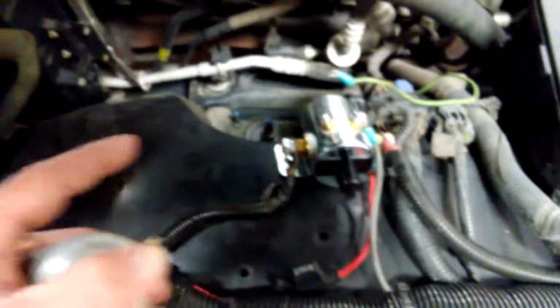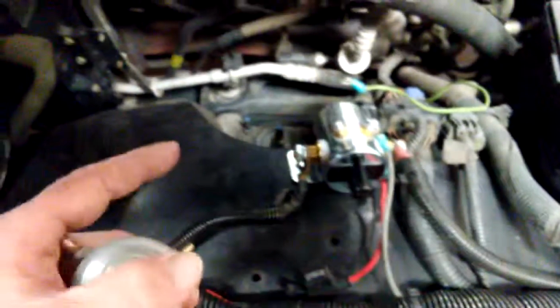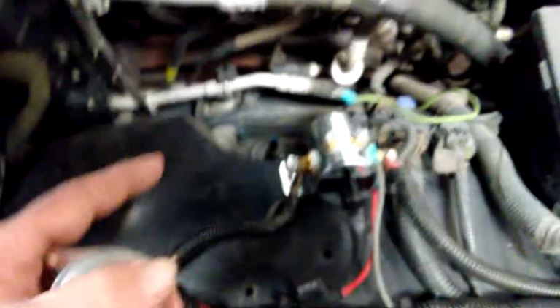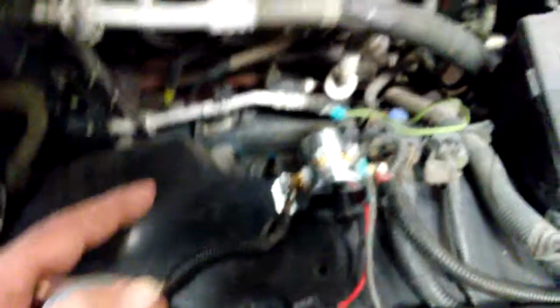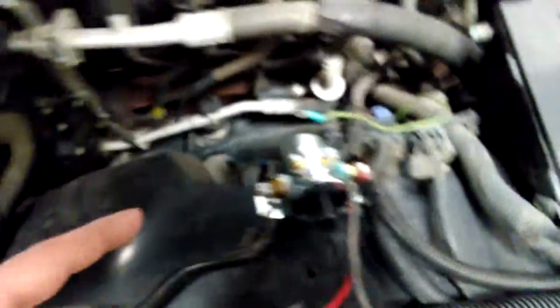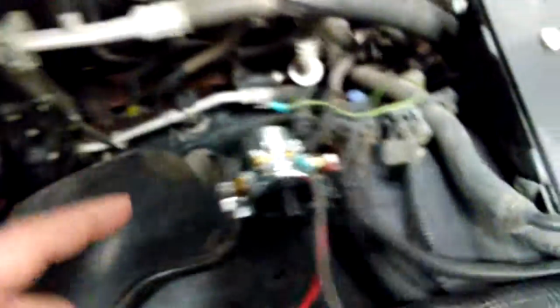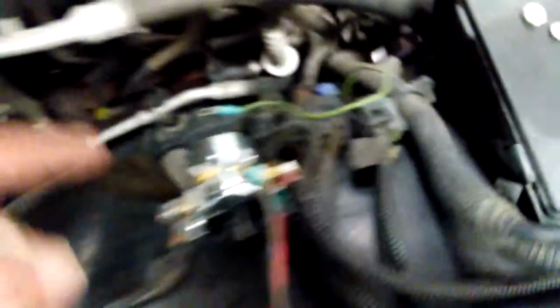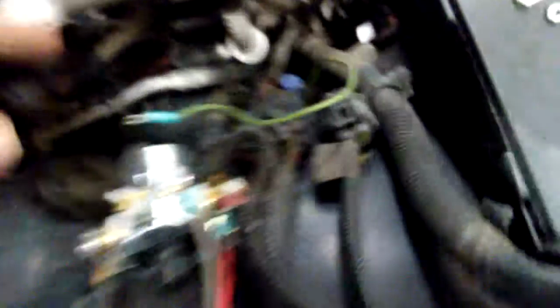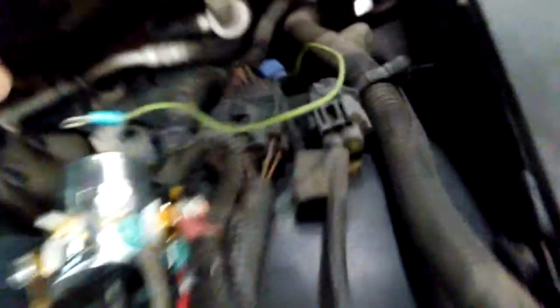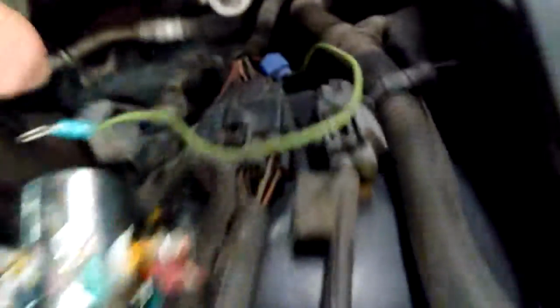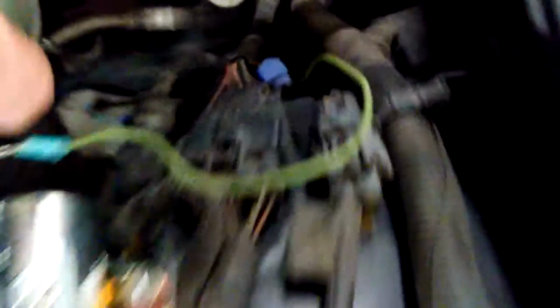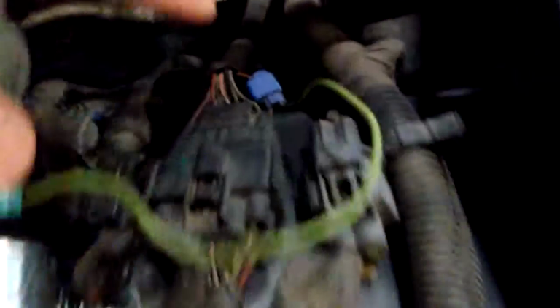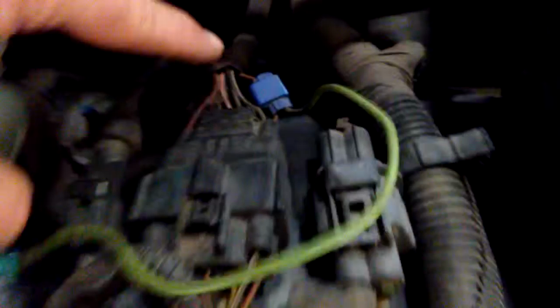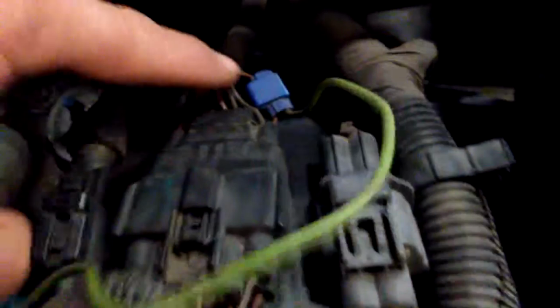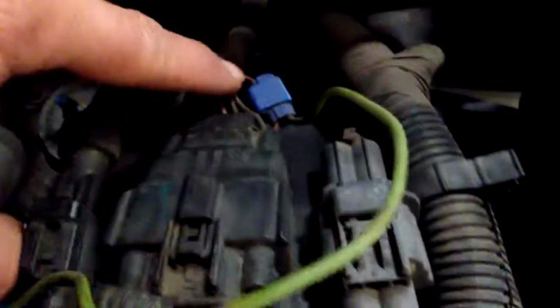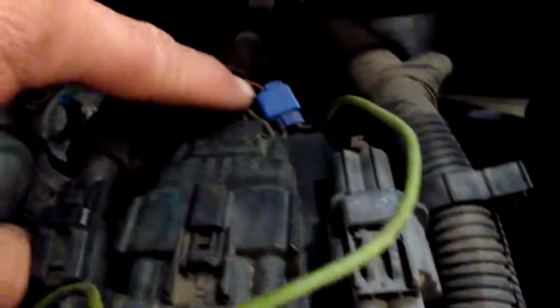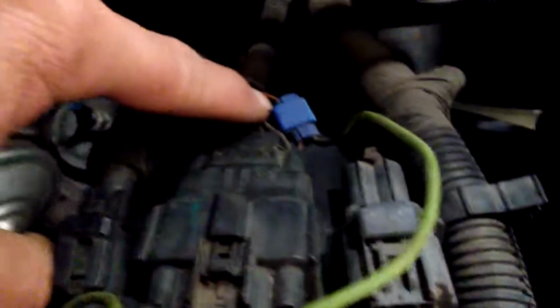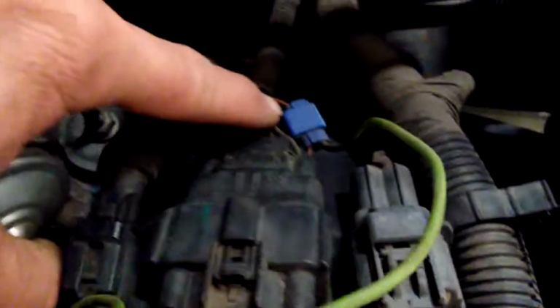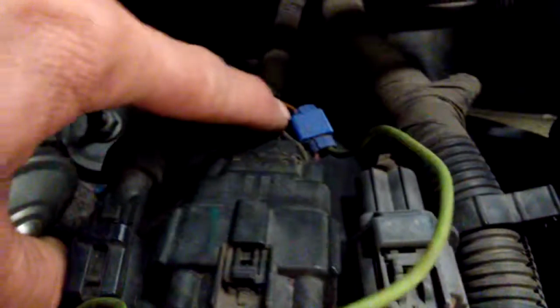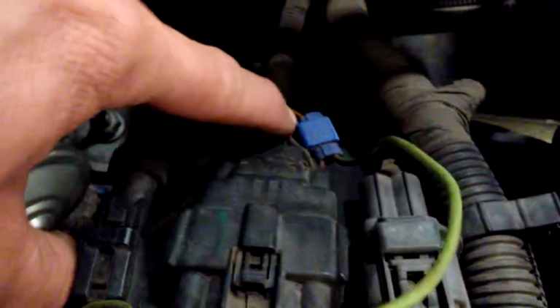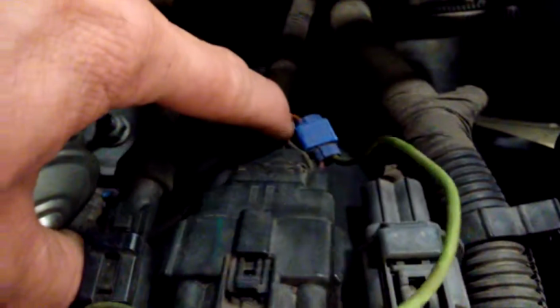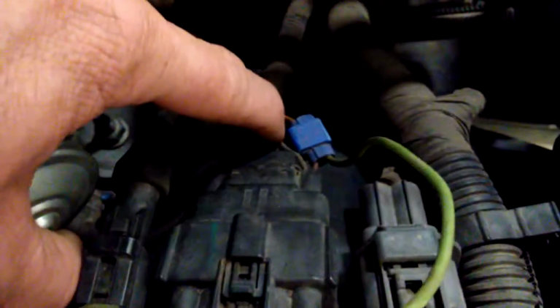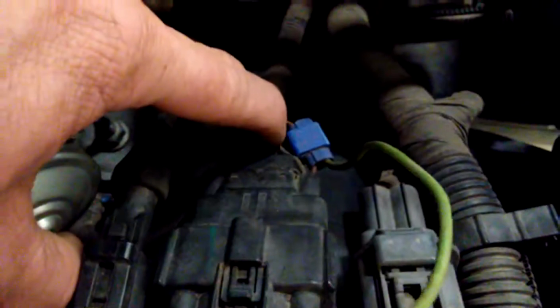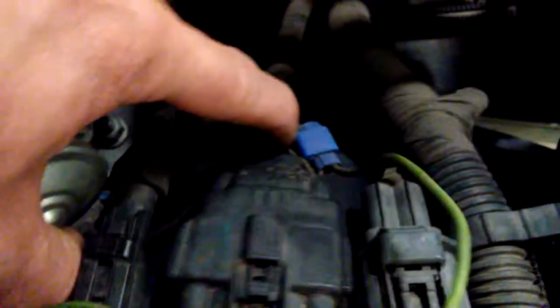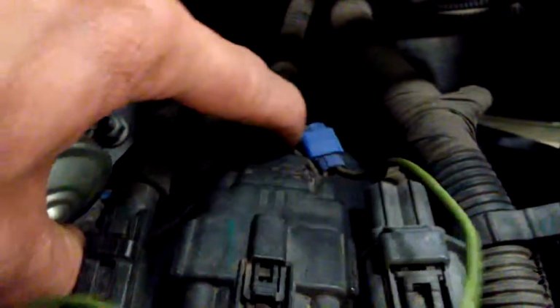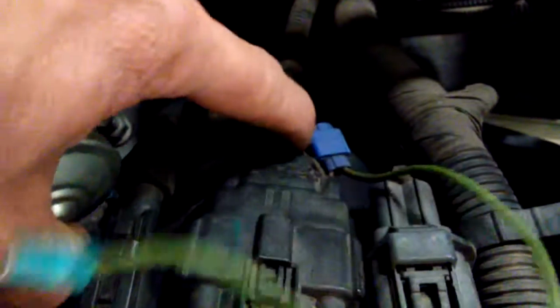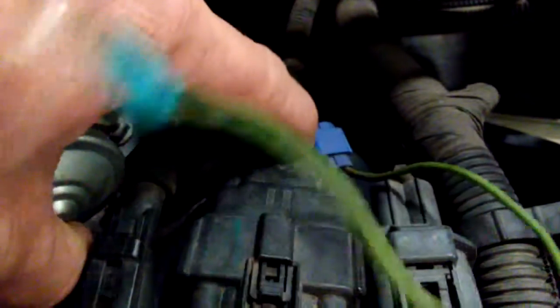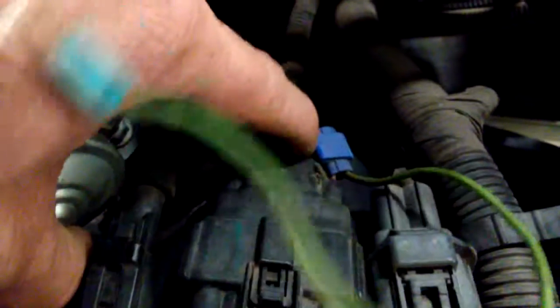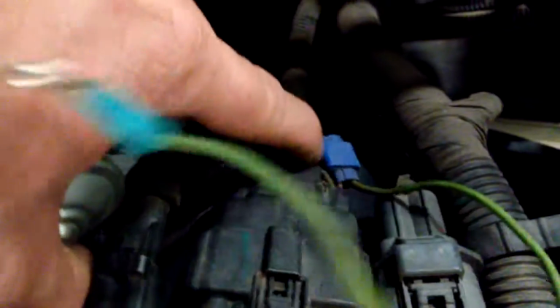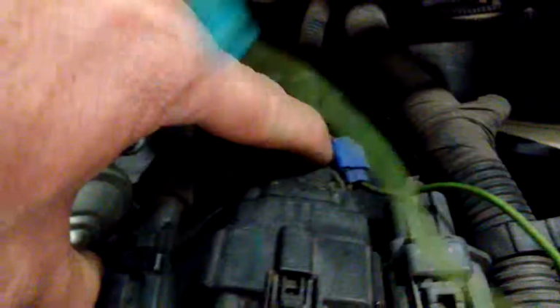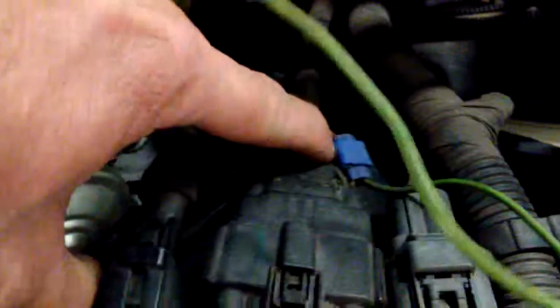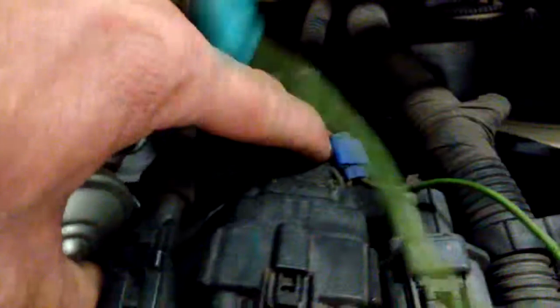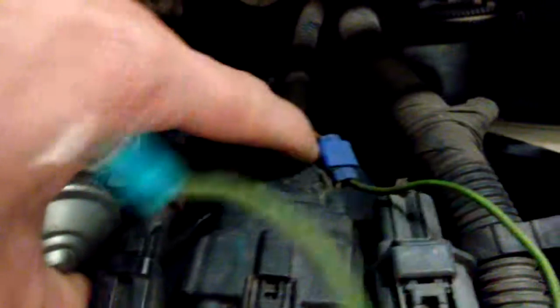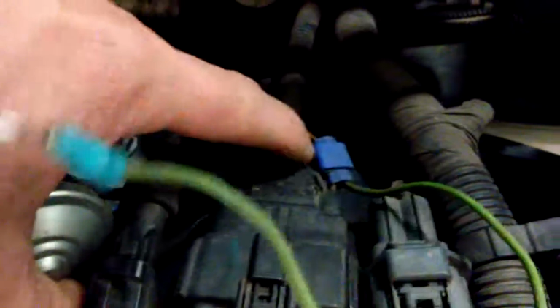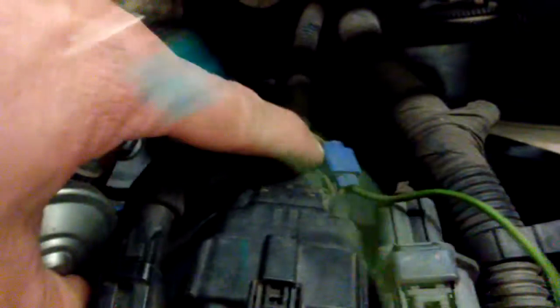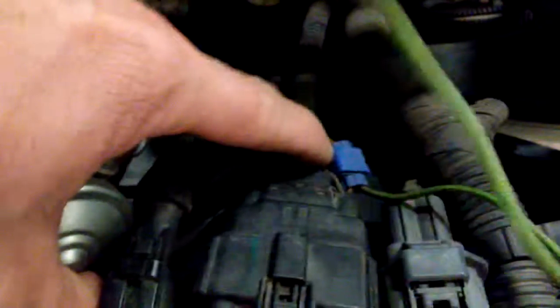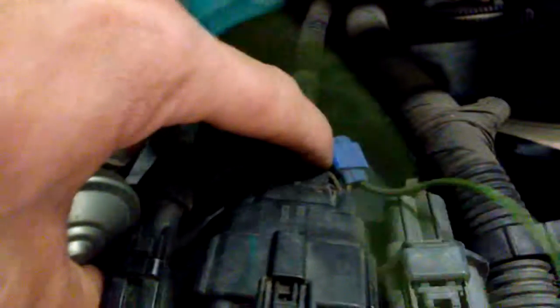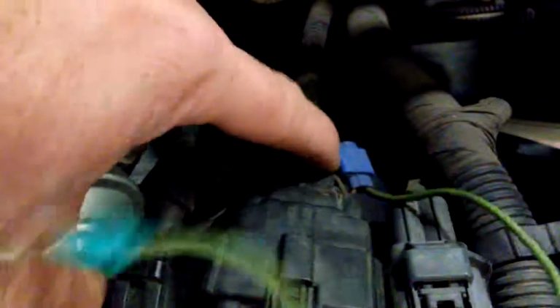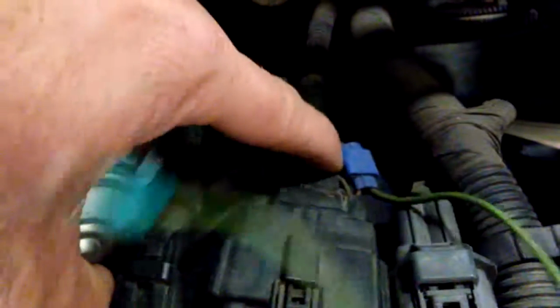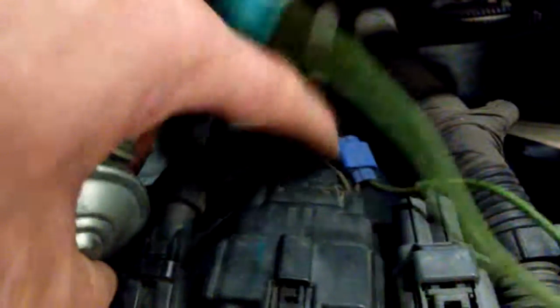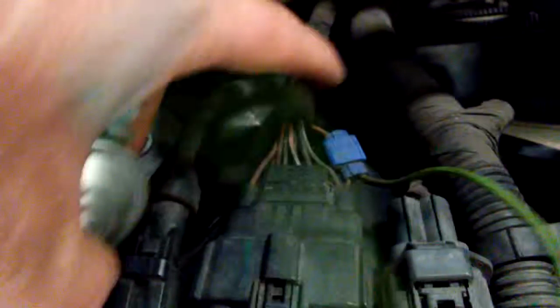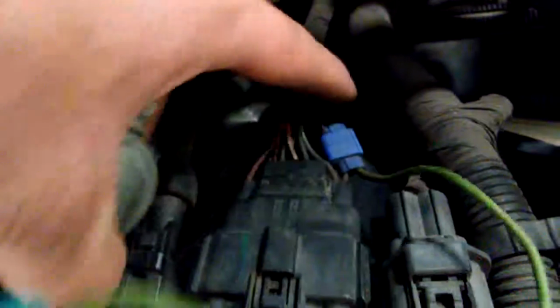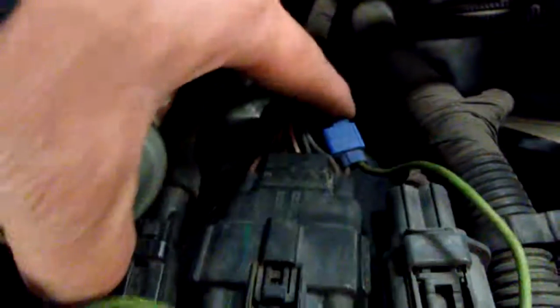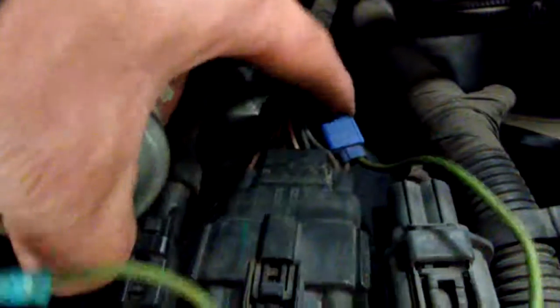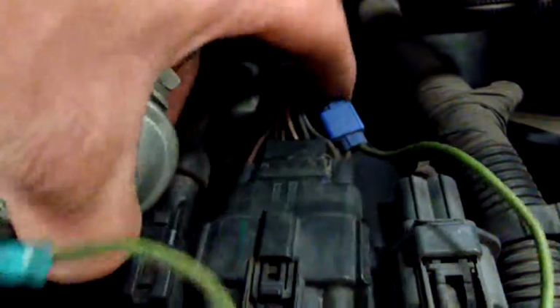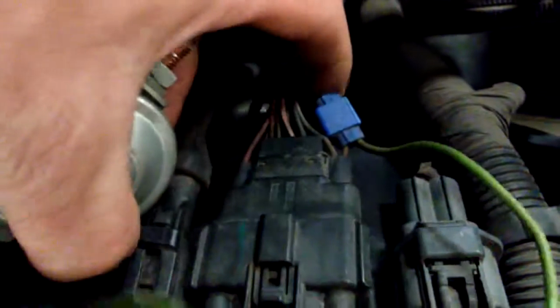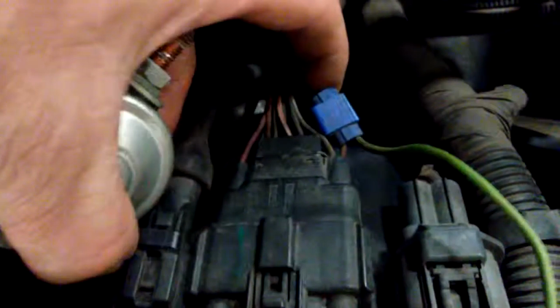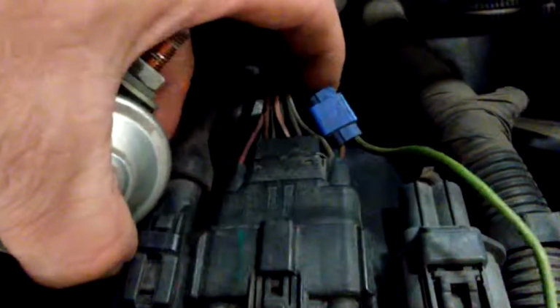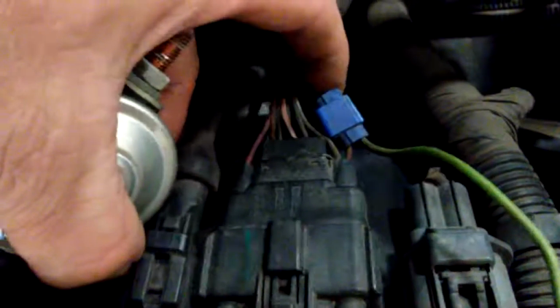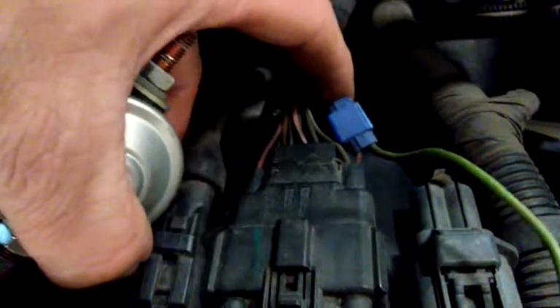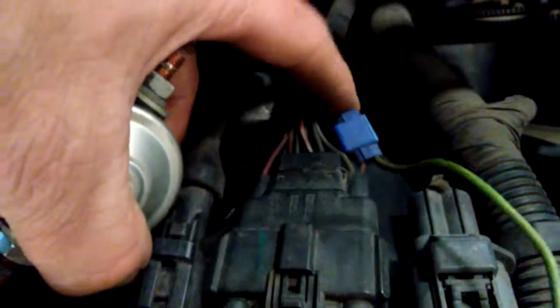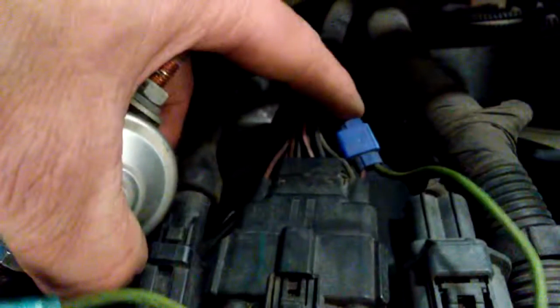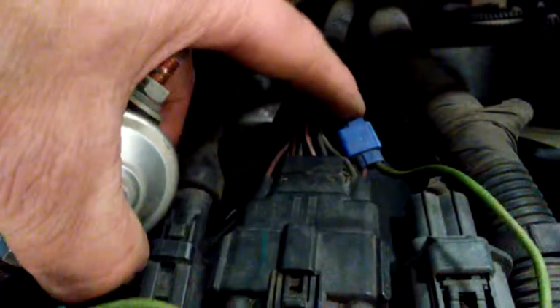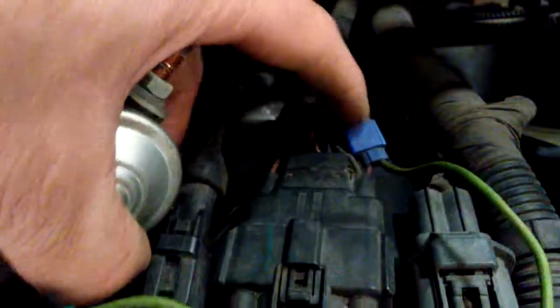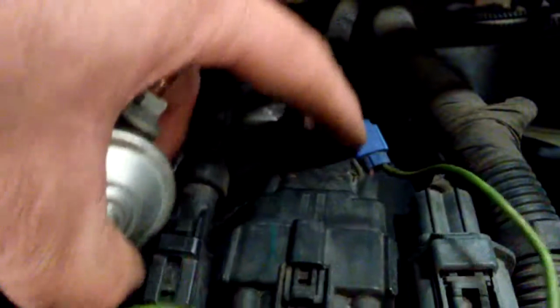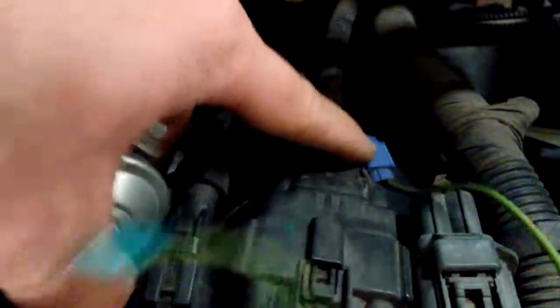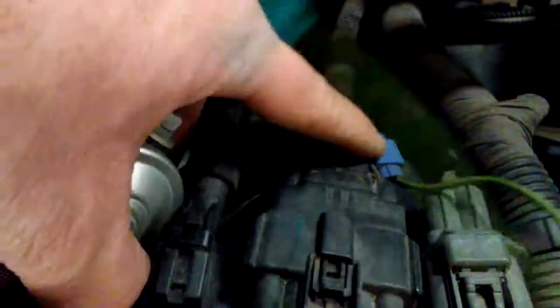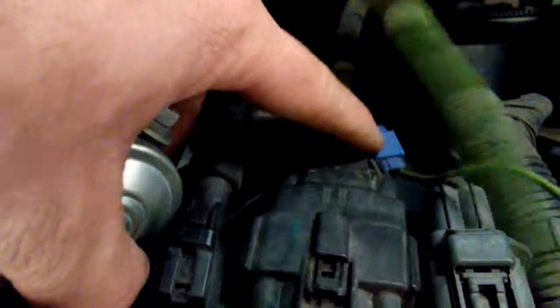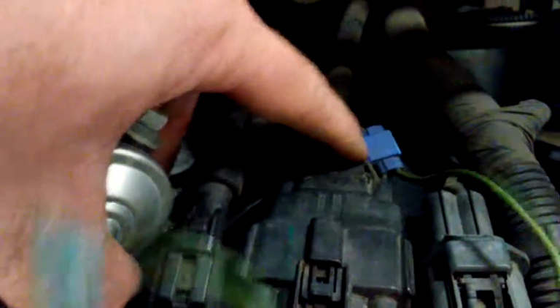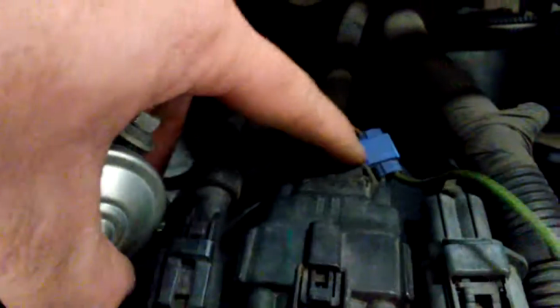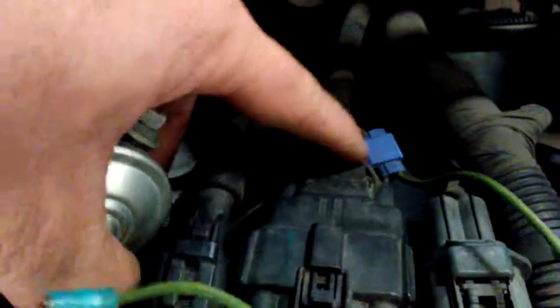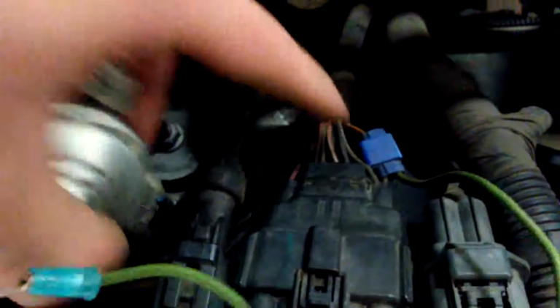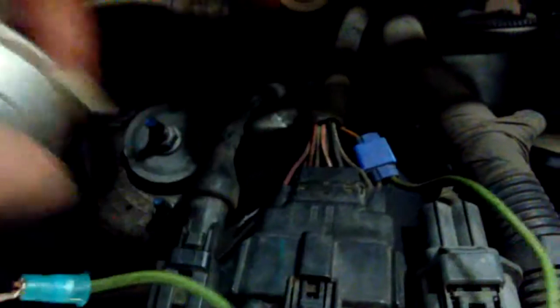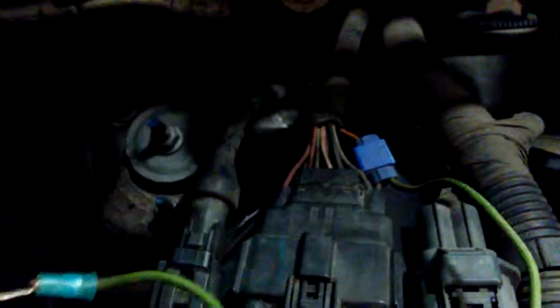They also did this with a scotch lock. Don't do that — just don't. Don't ever use scotch locks.